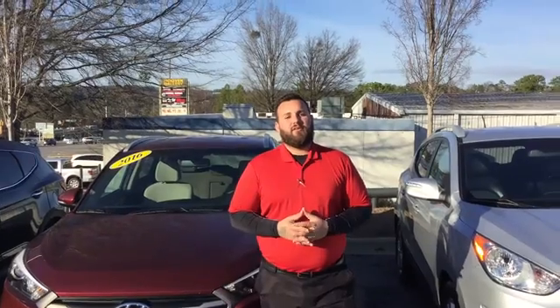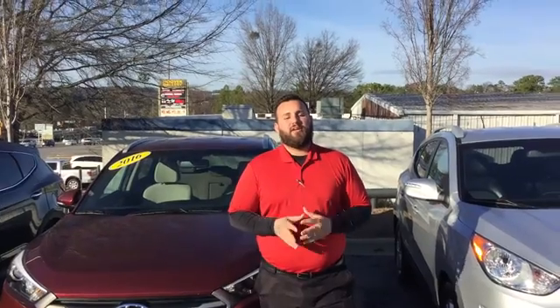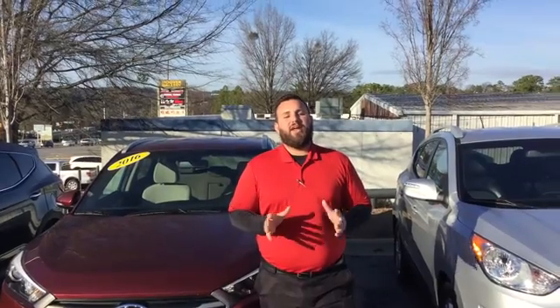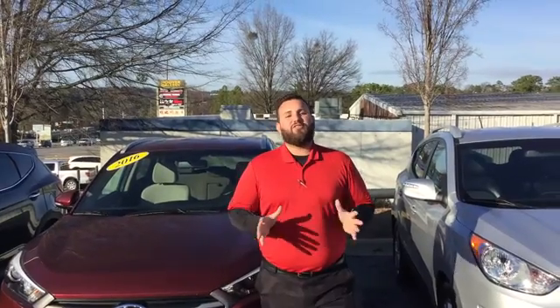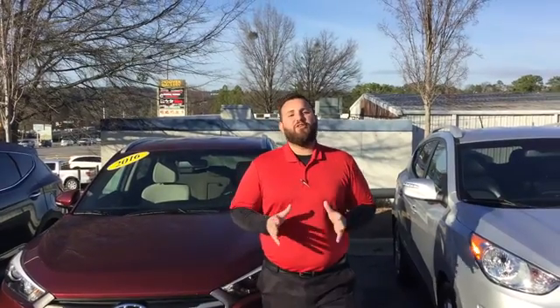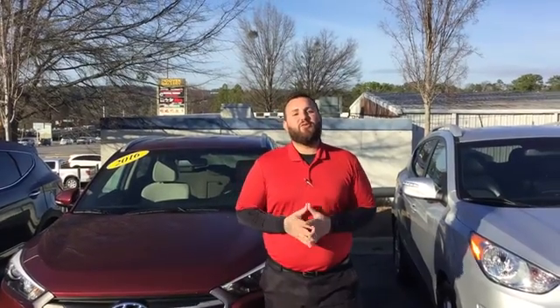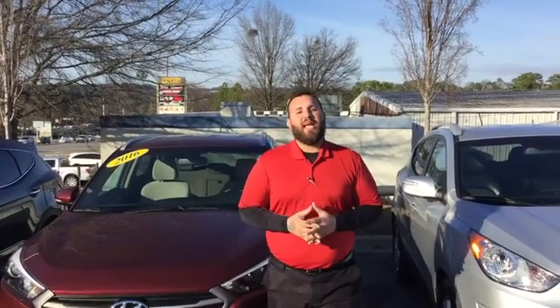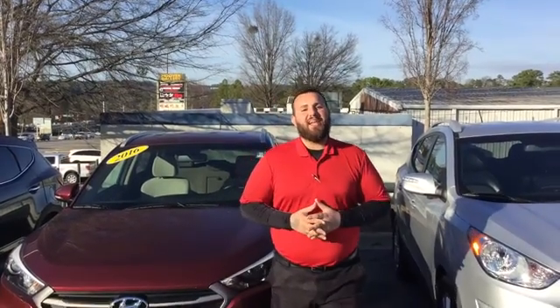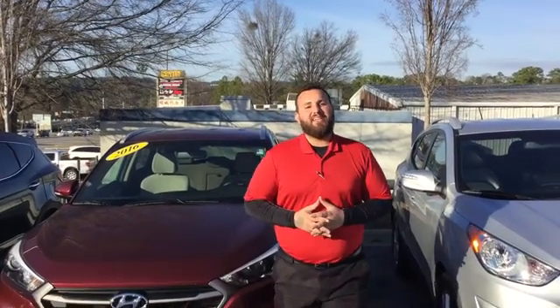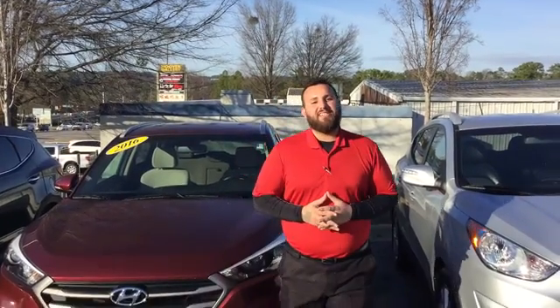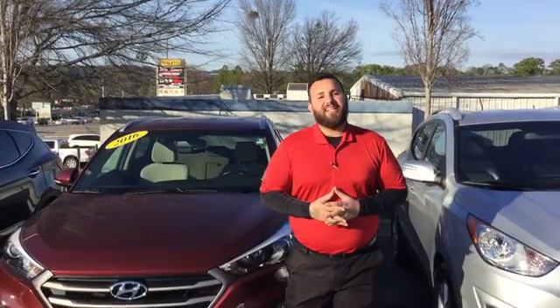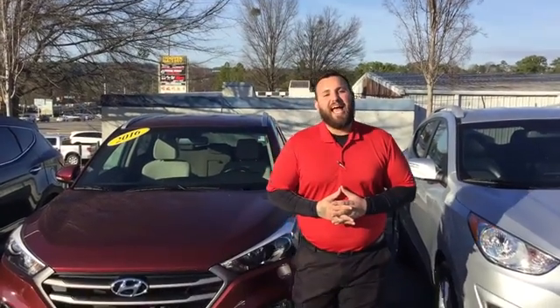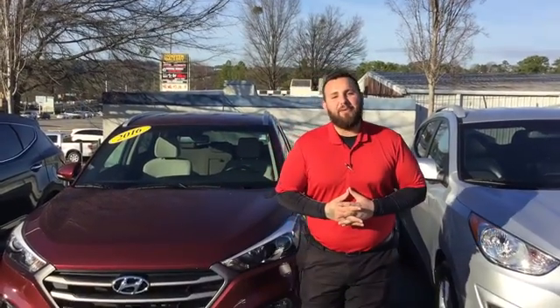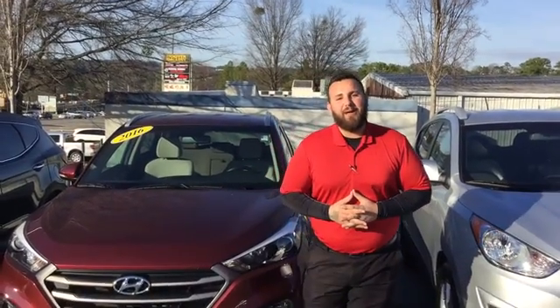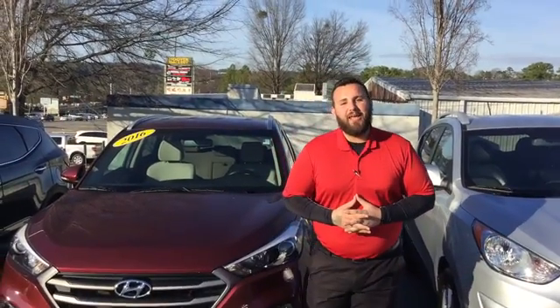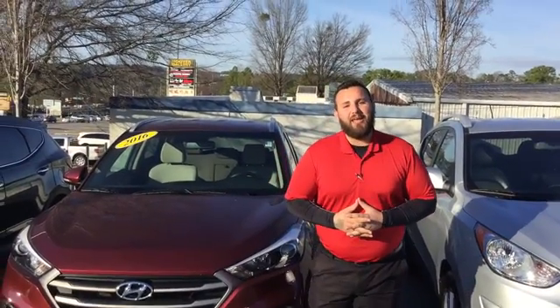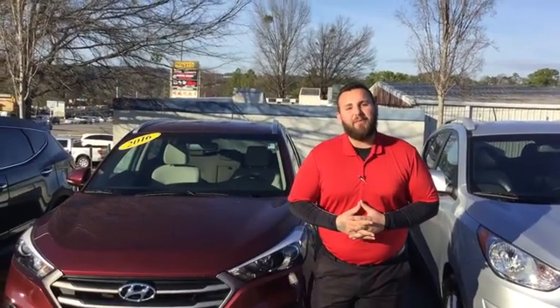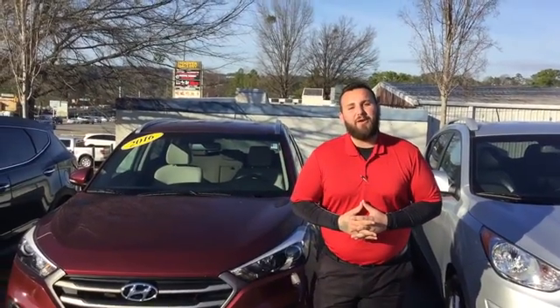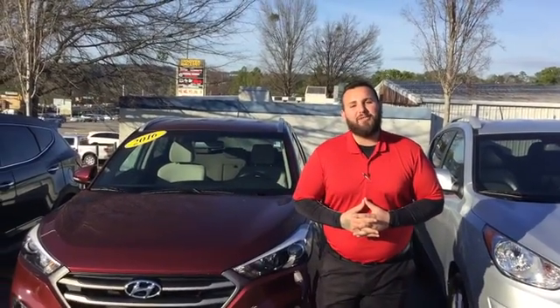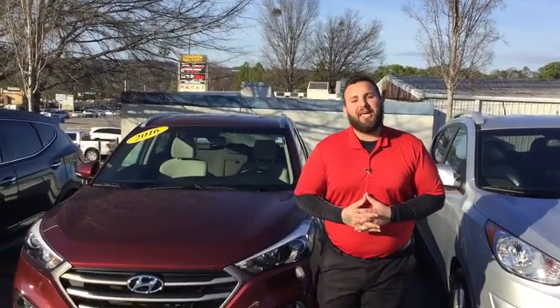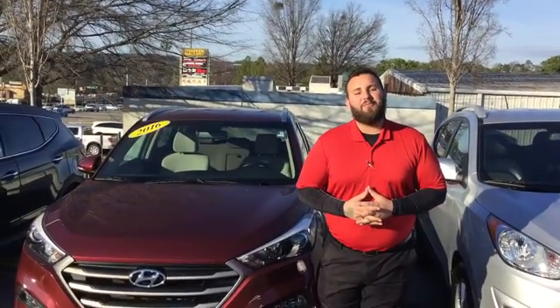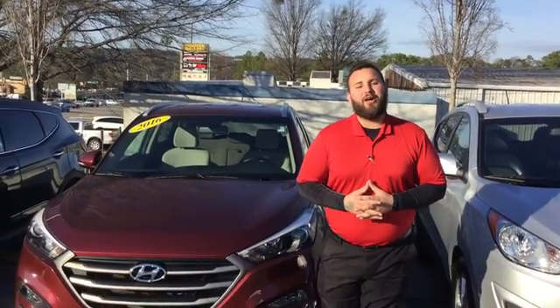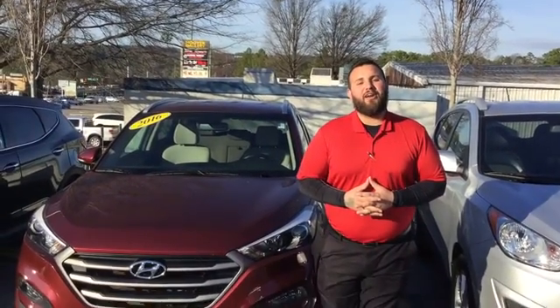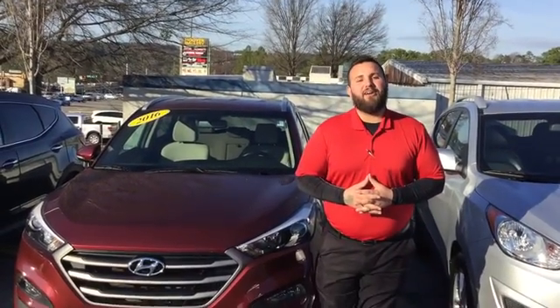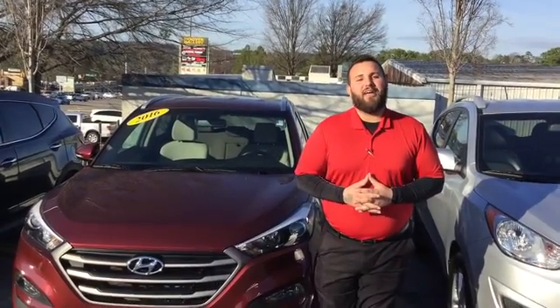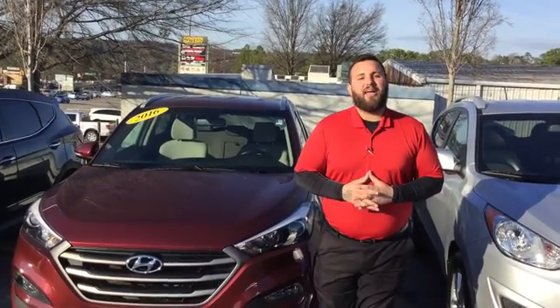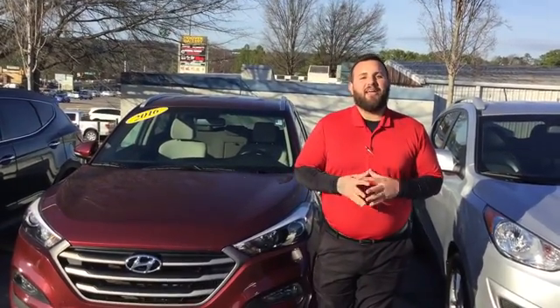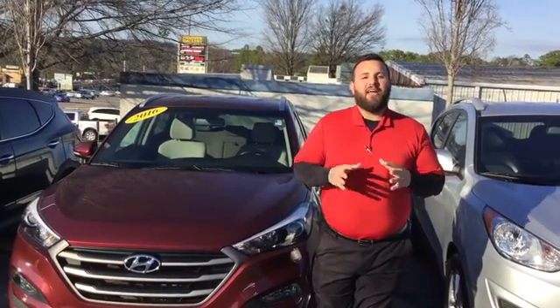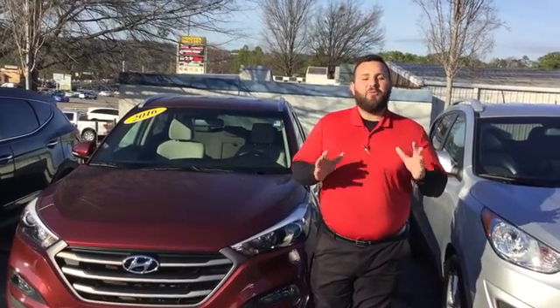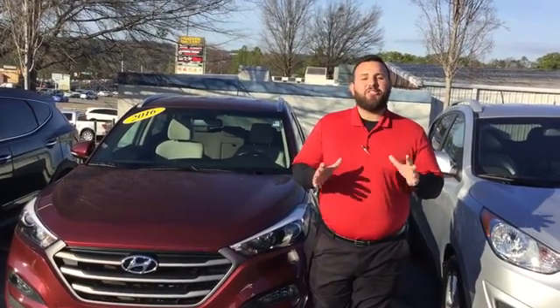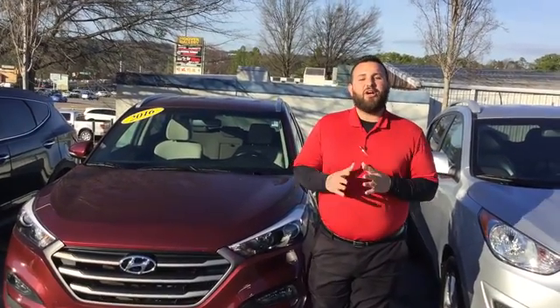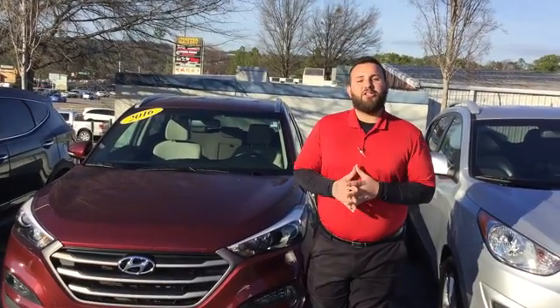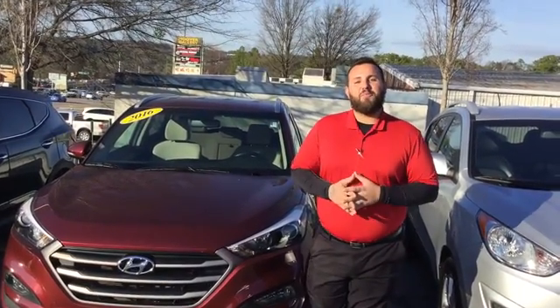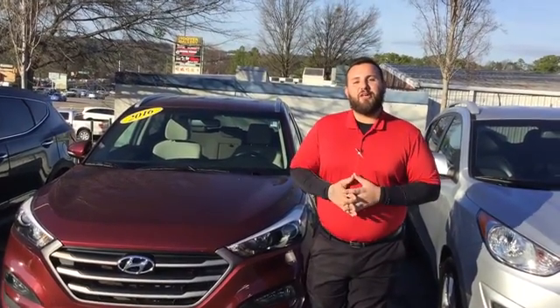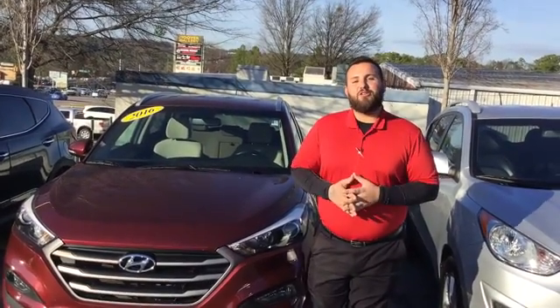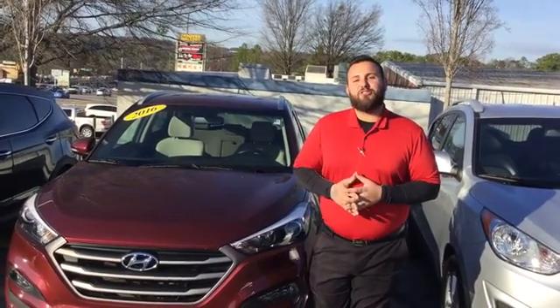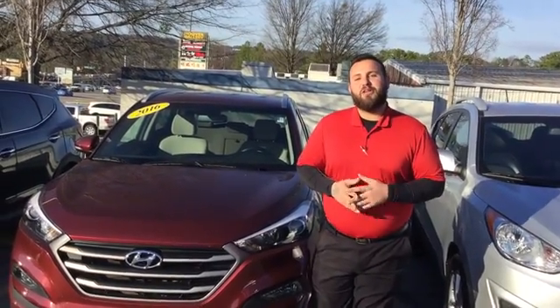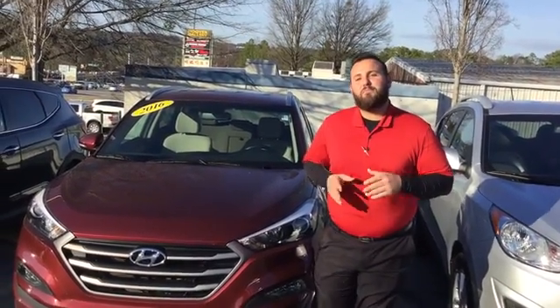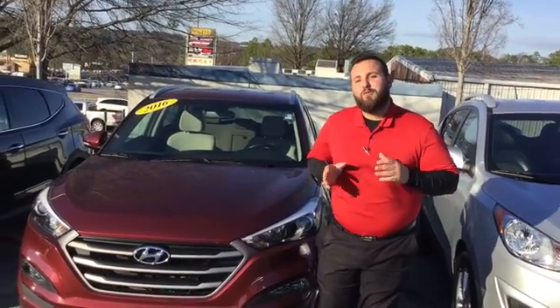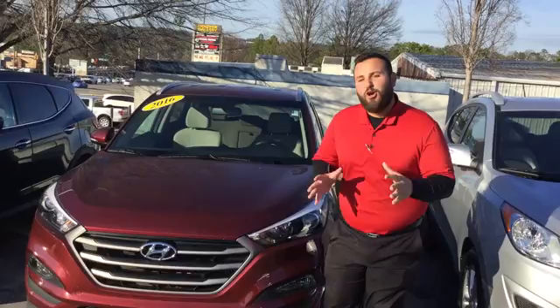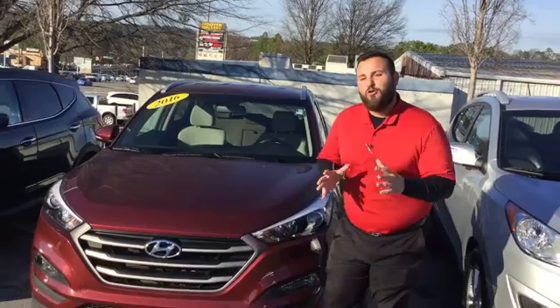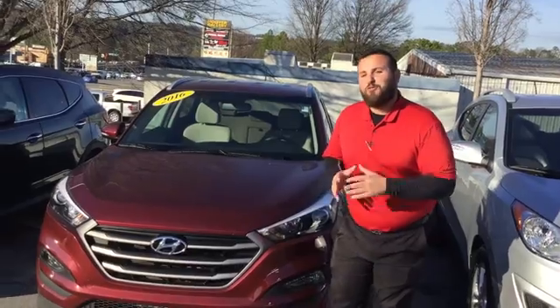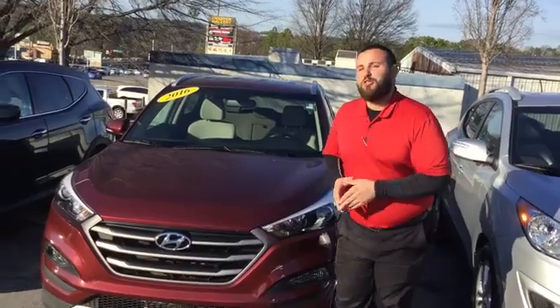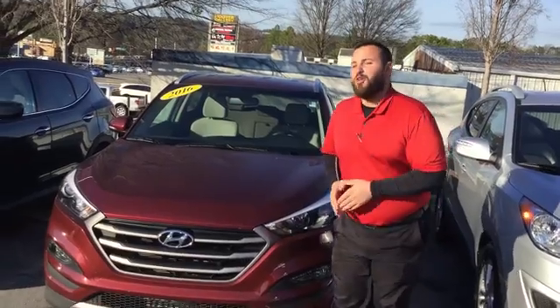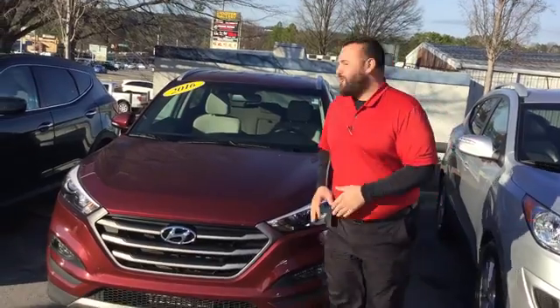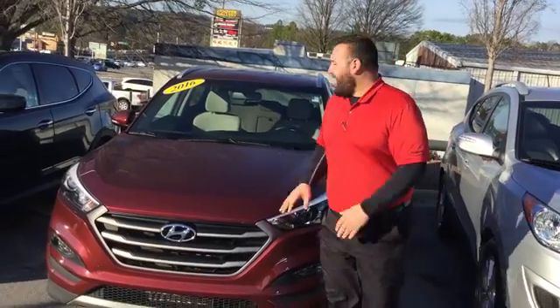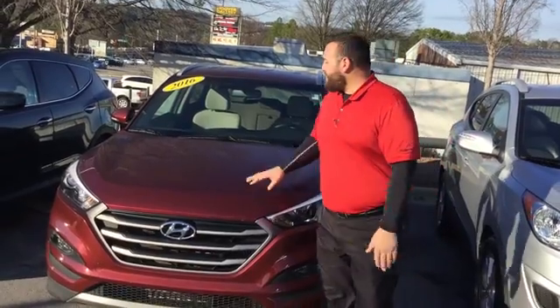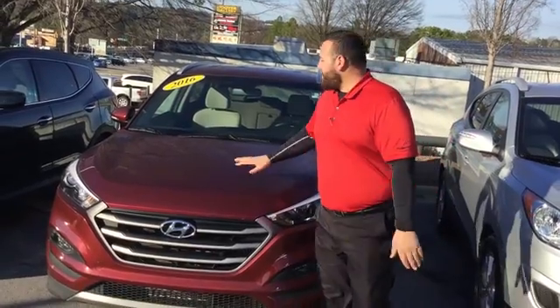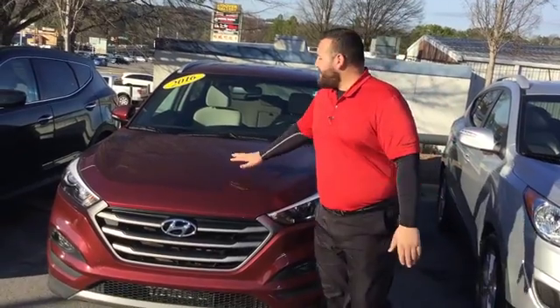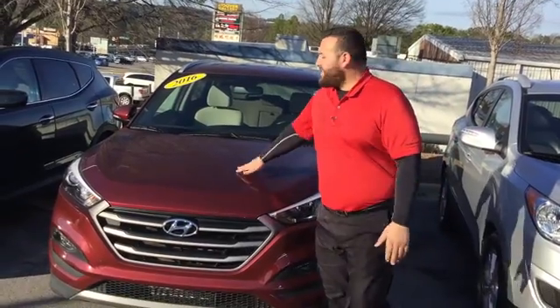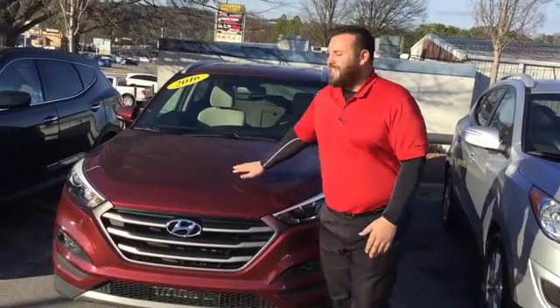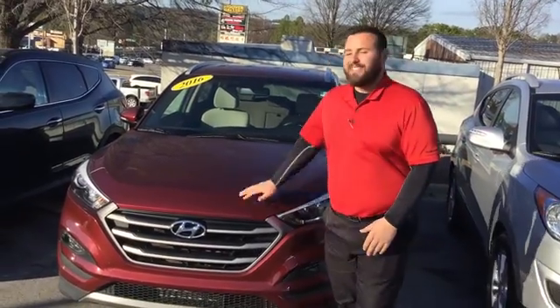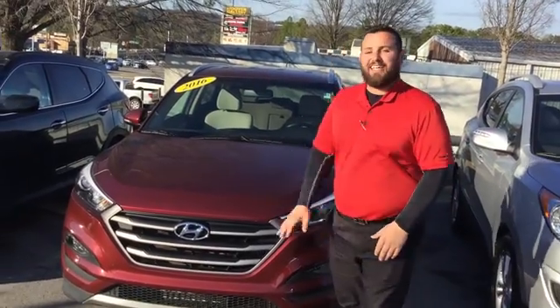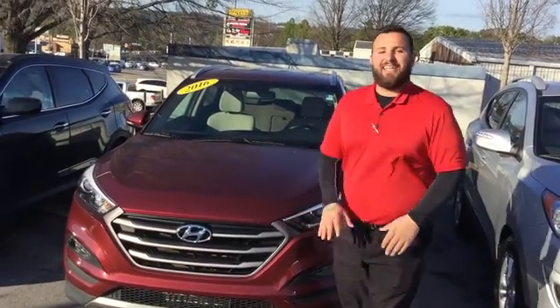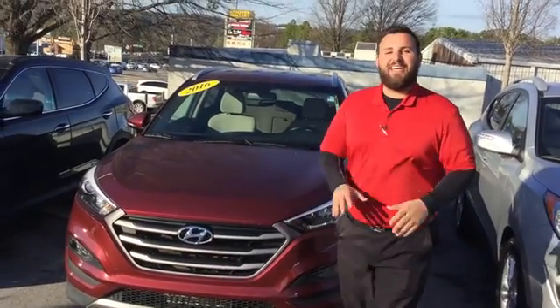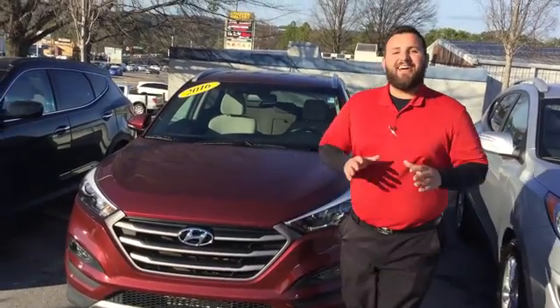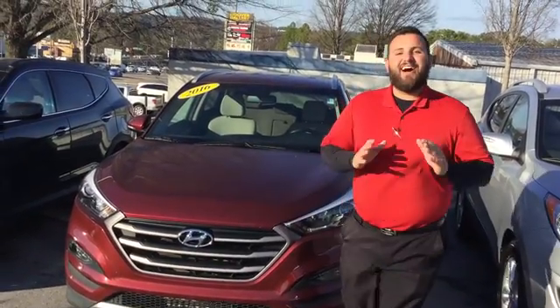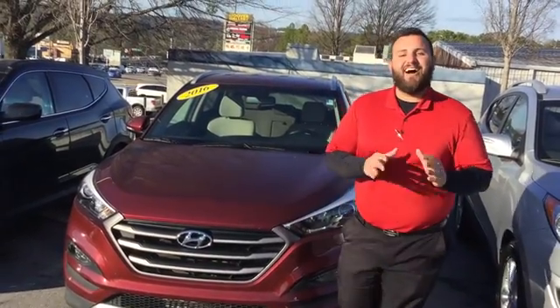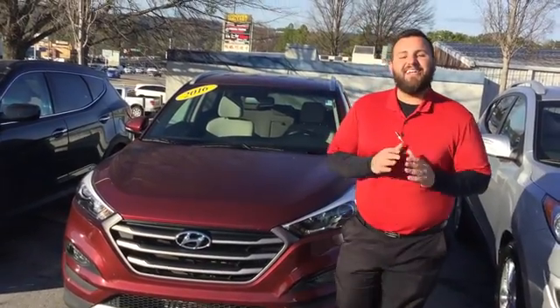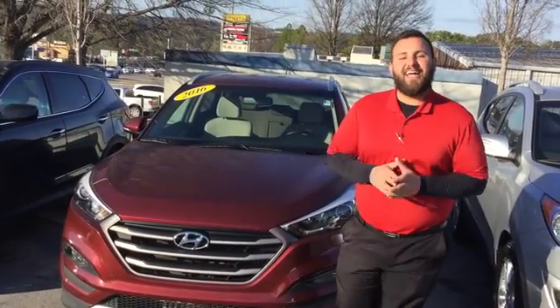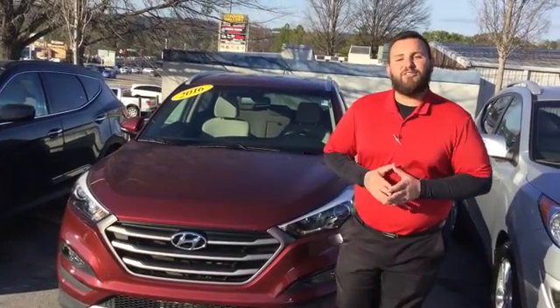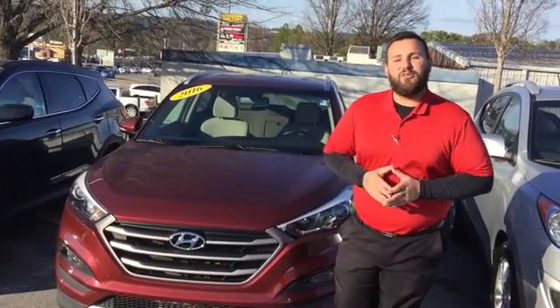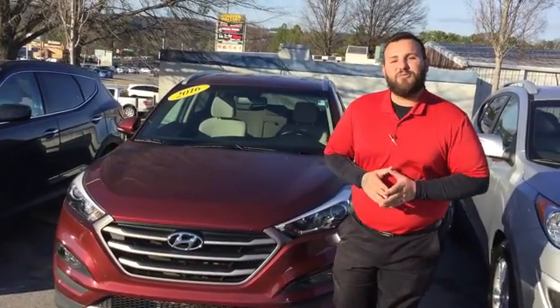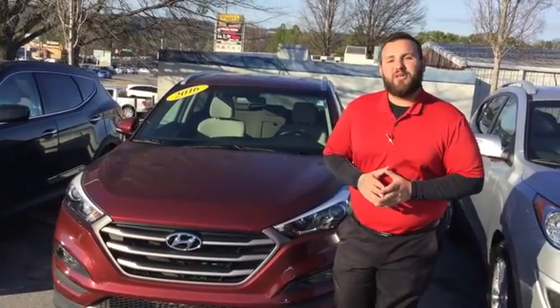Good afternoon, Caleb. This is Adam Elohim here with Tamron Hyundai. I want to talk to you about your interest in a beautiful 2016 Hyundai Tucson.